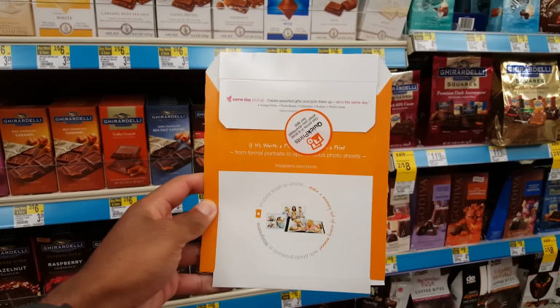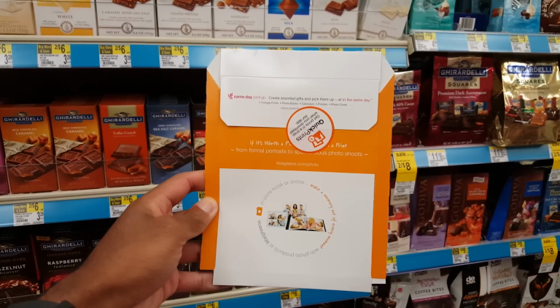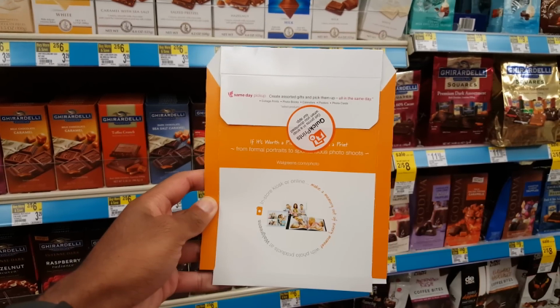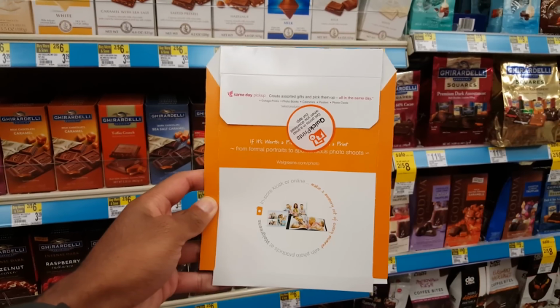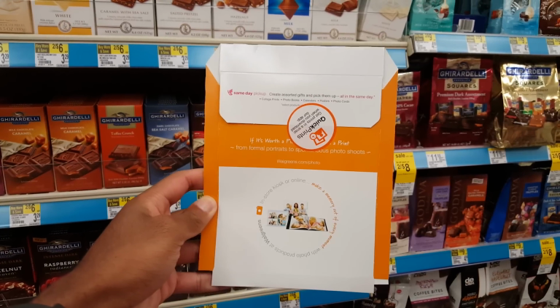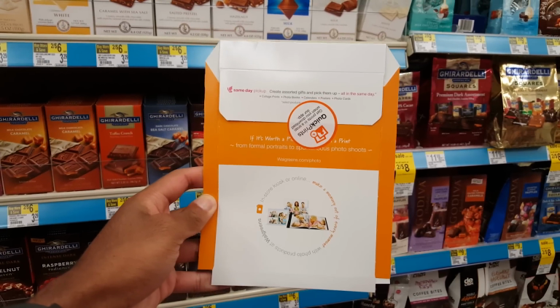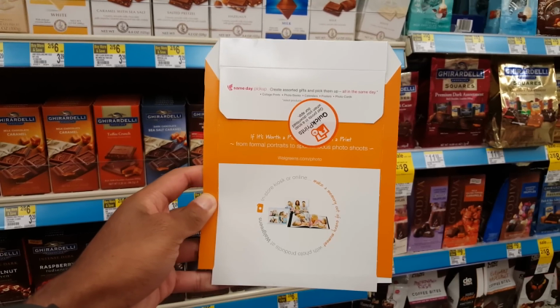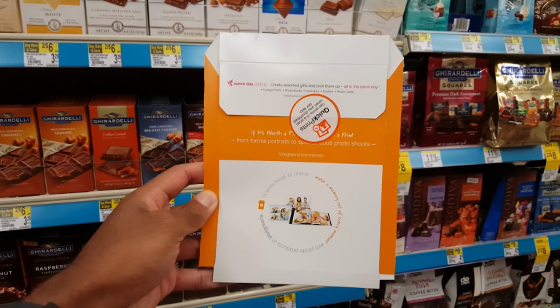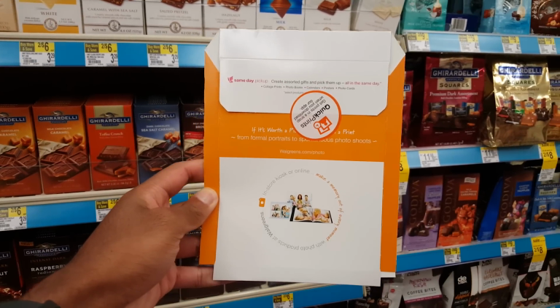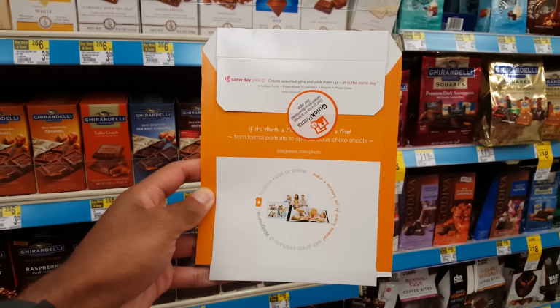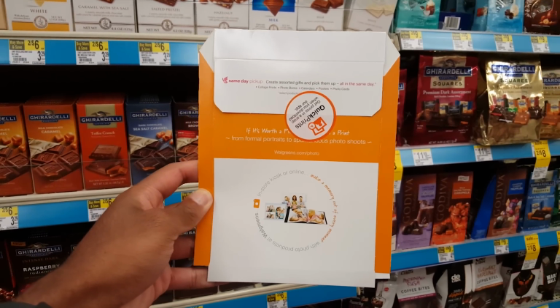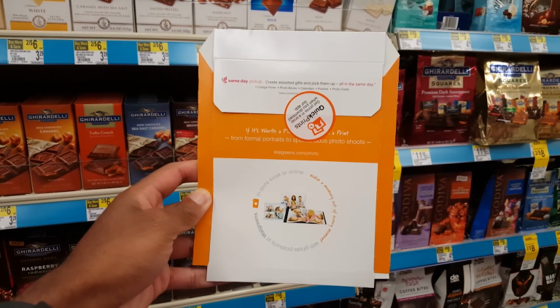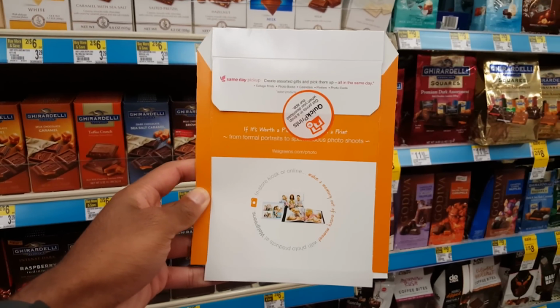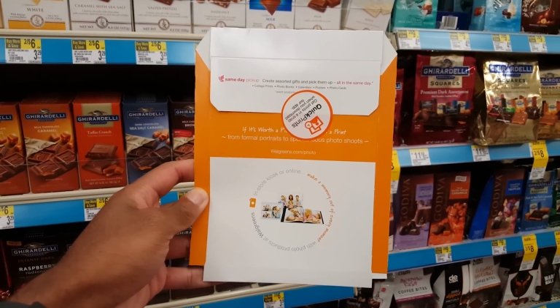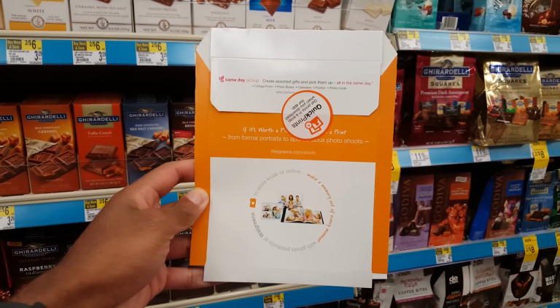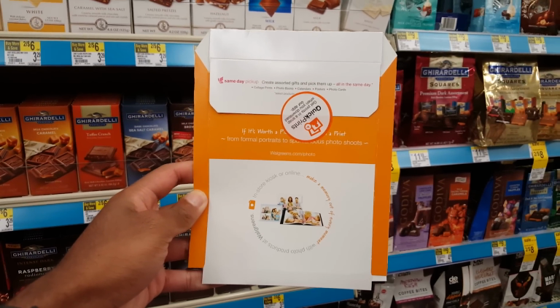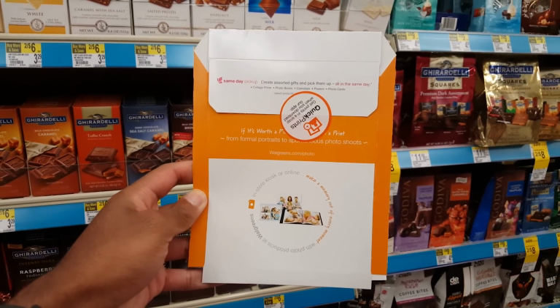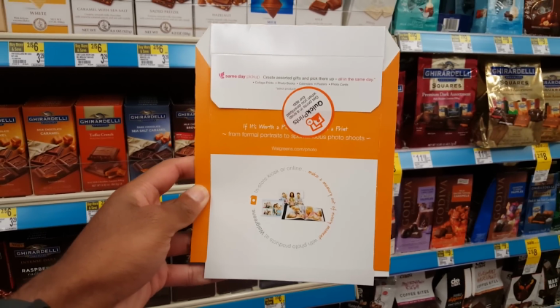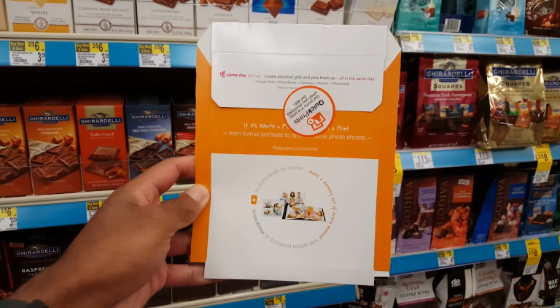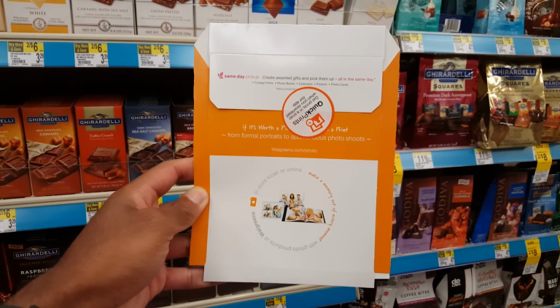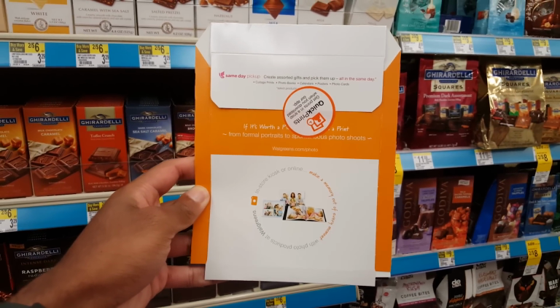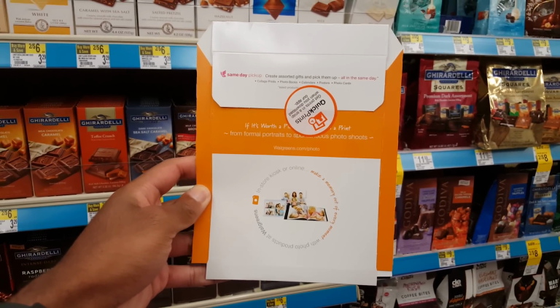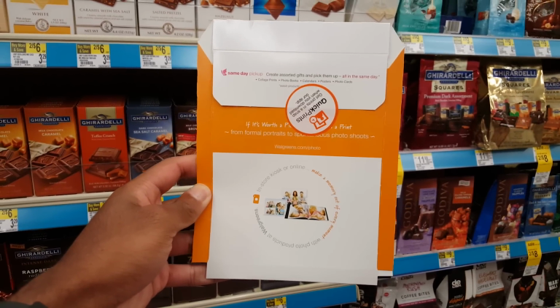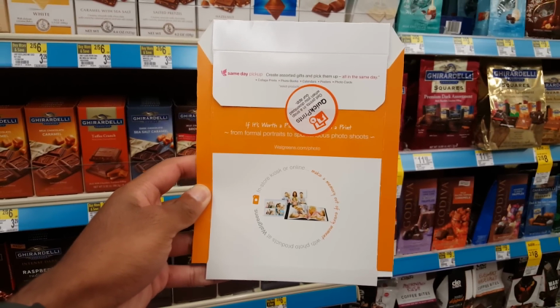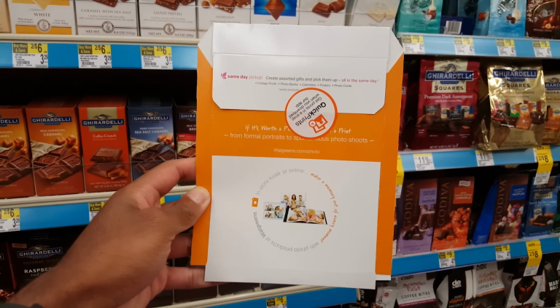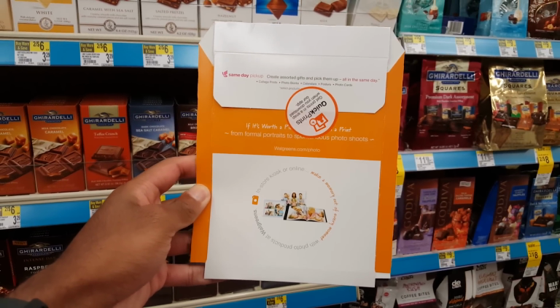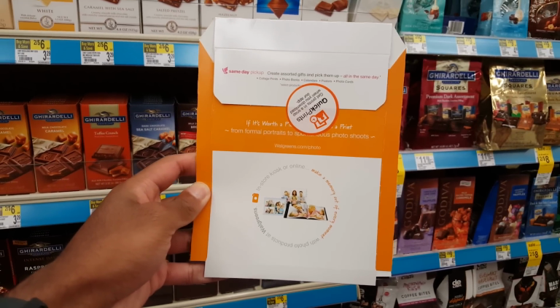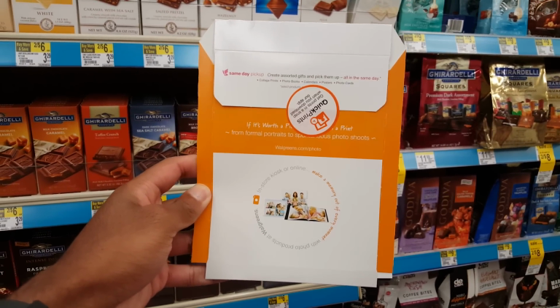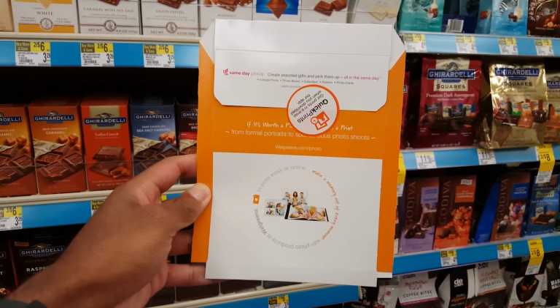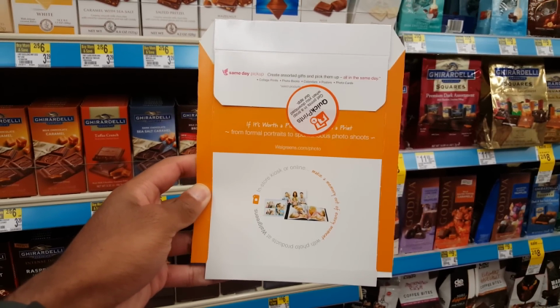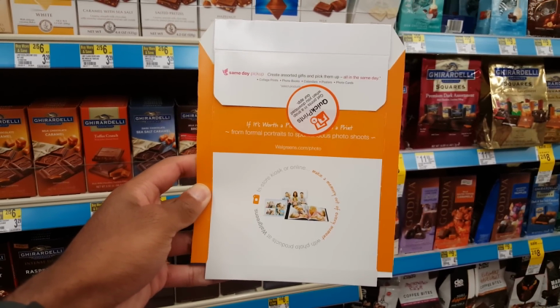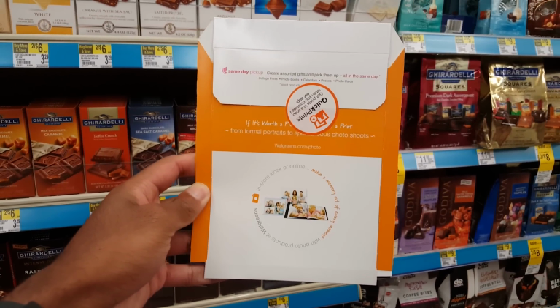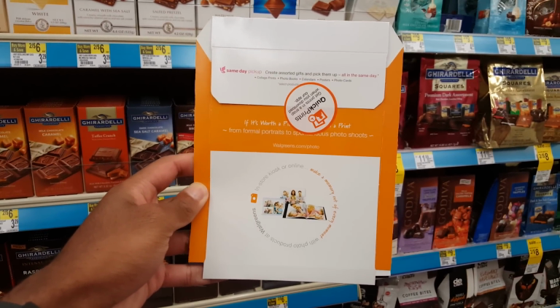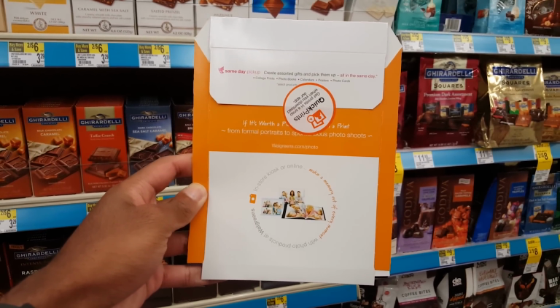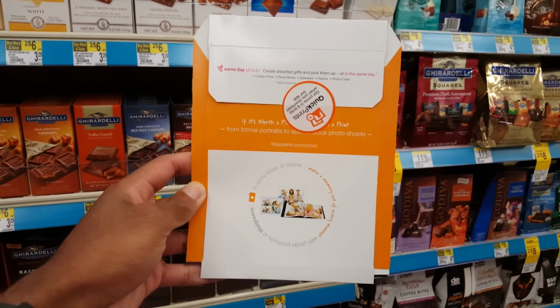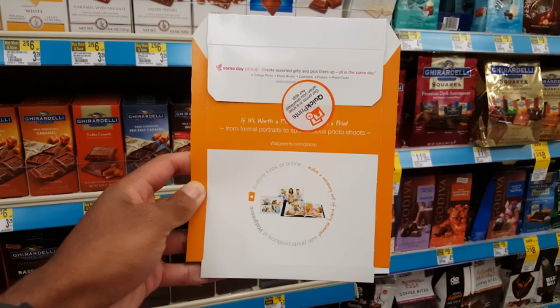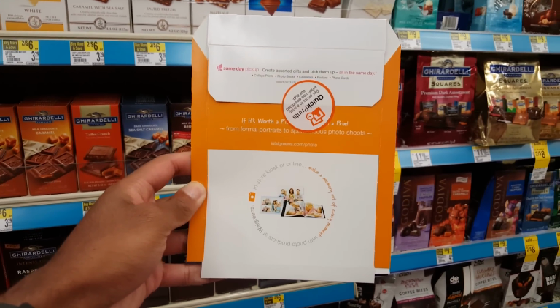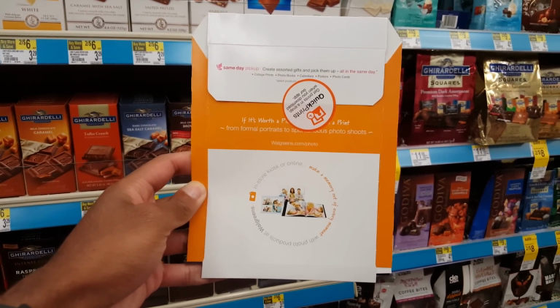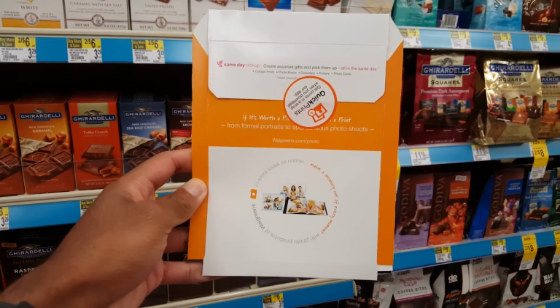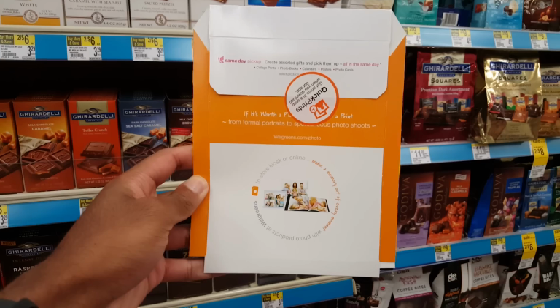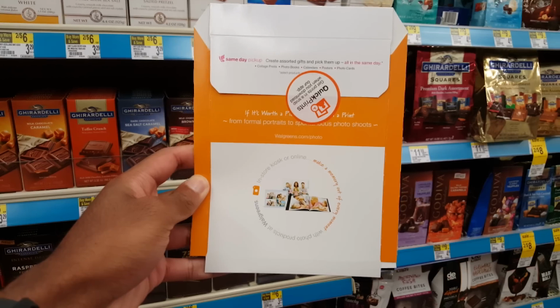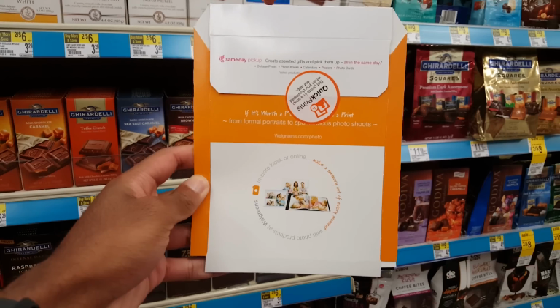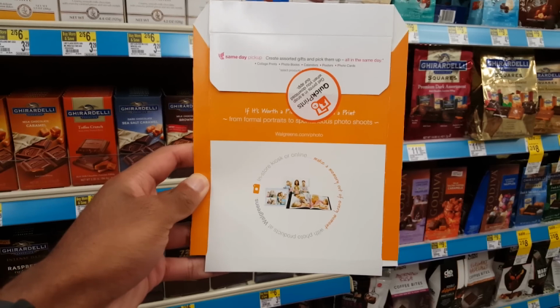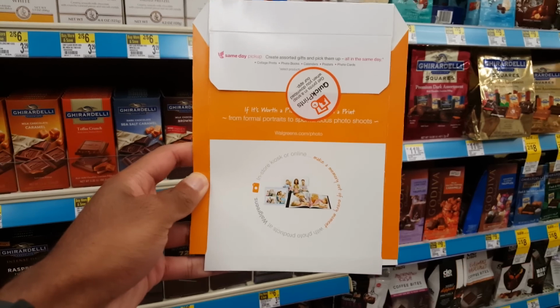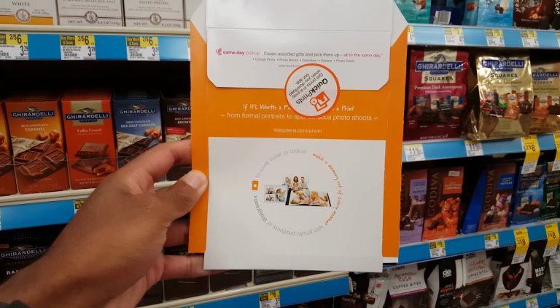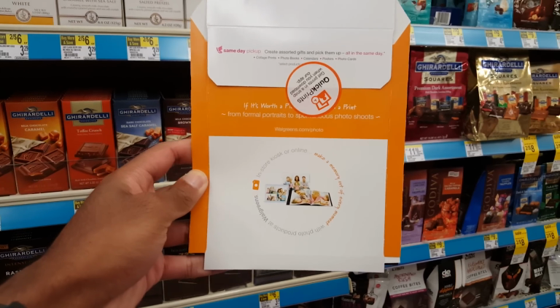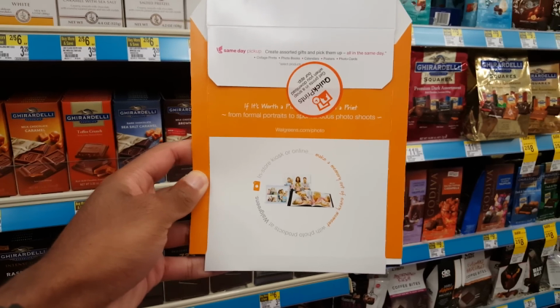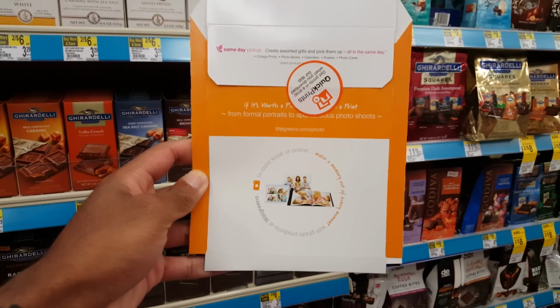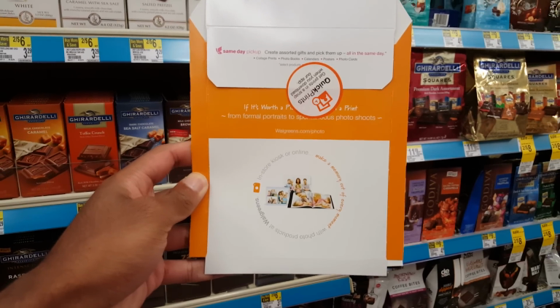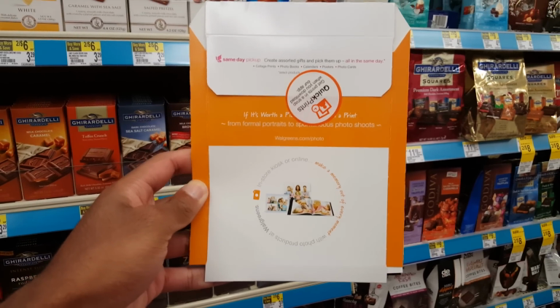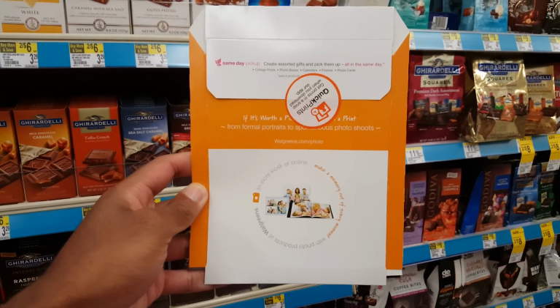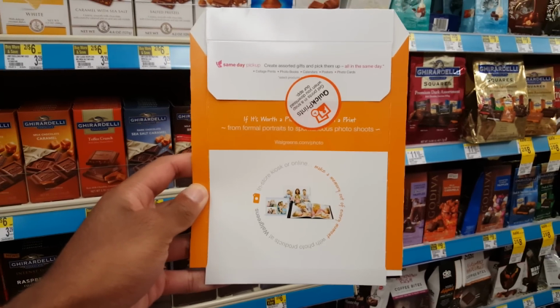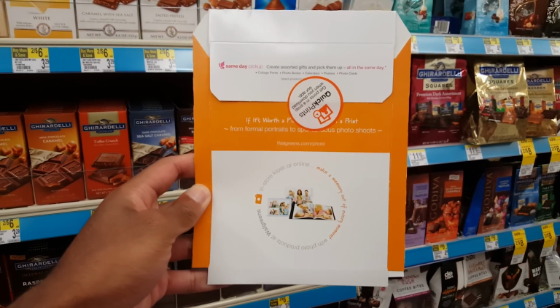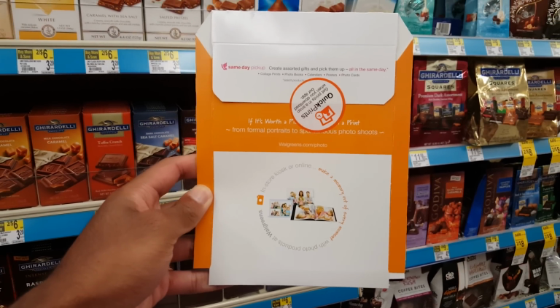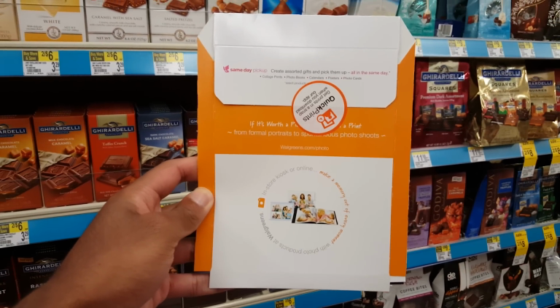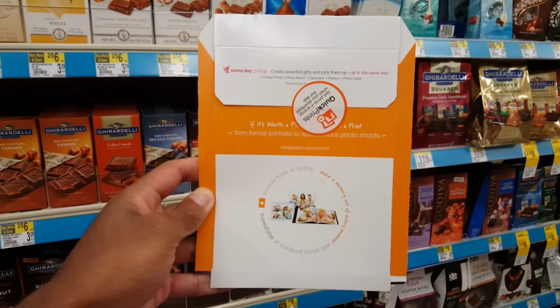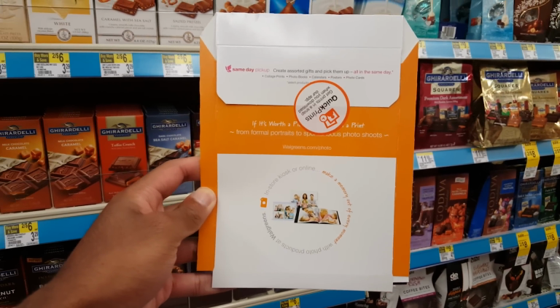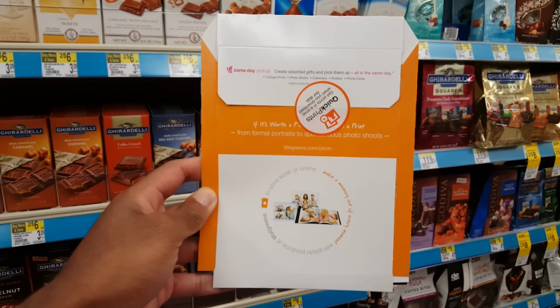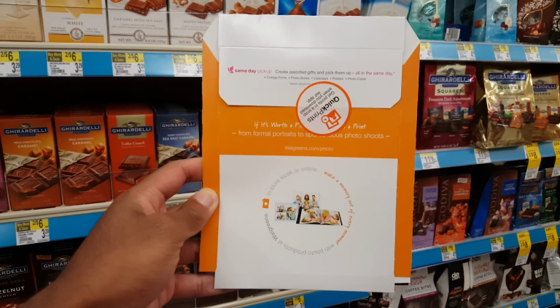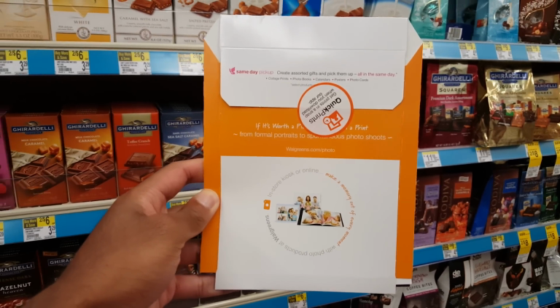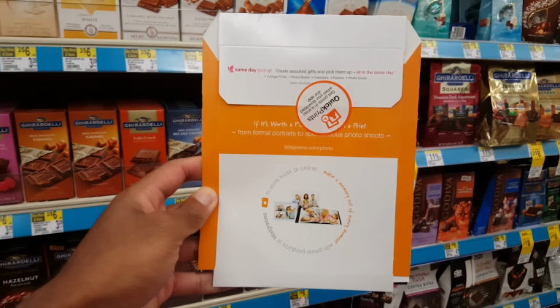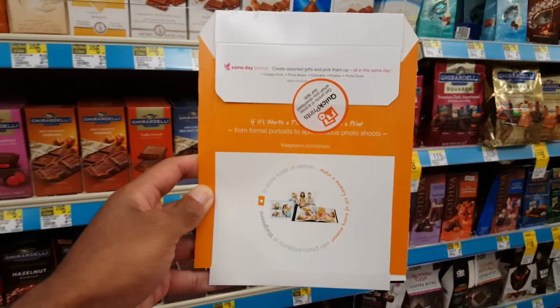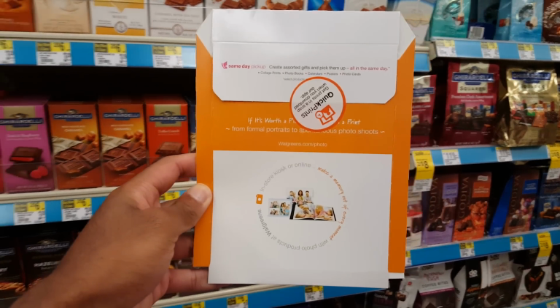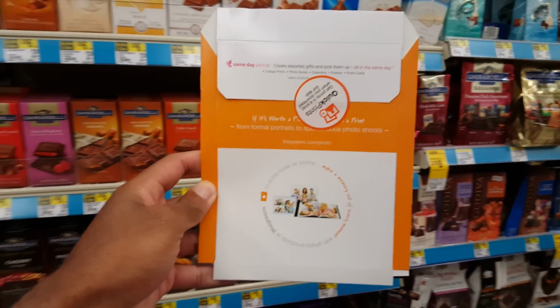Currently in Walgreens, about to purchase some photos using Android Pay NFC payment. Let's see if this works.